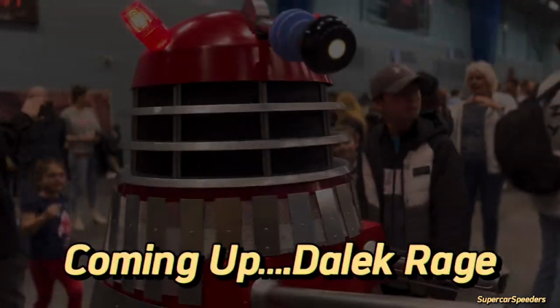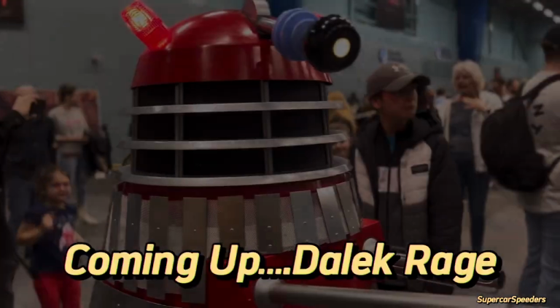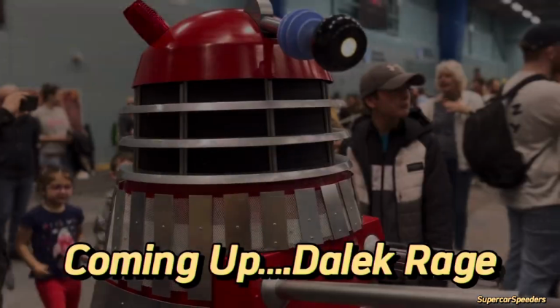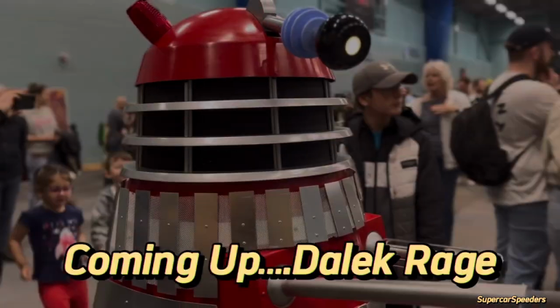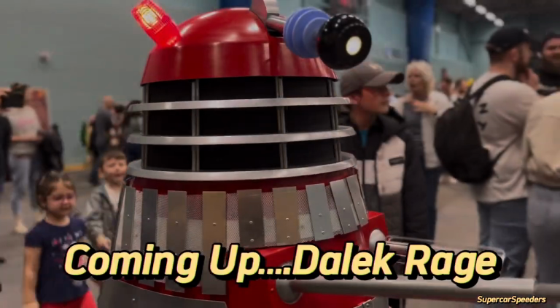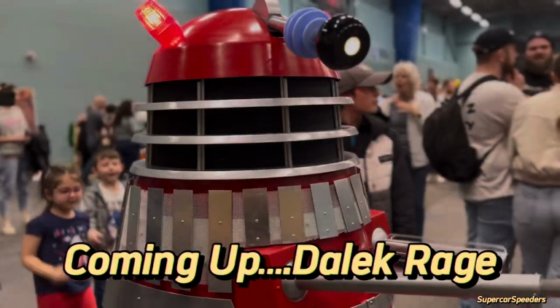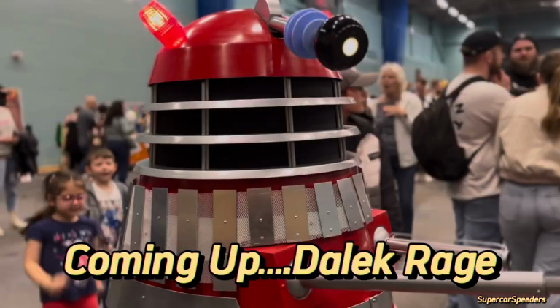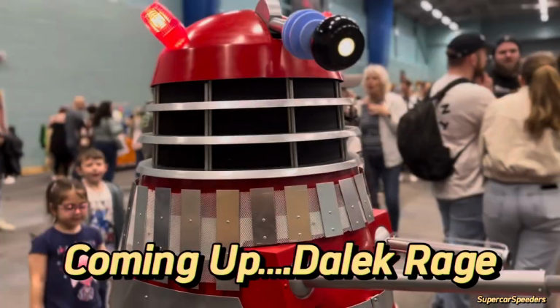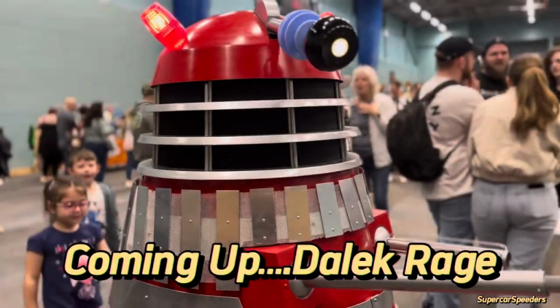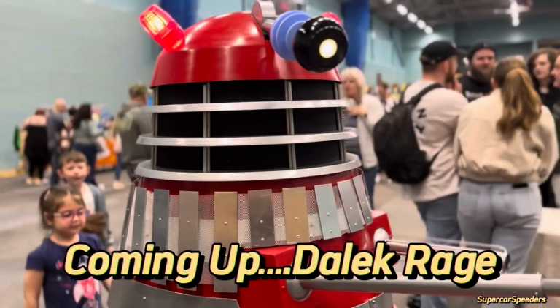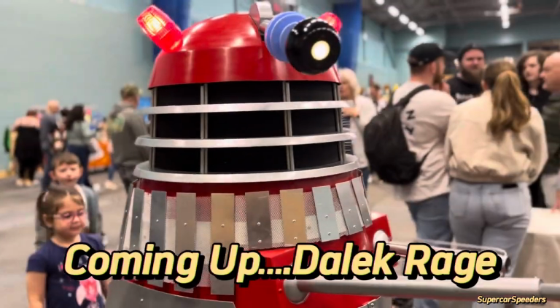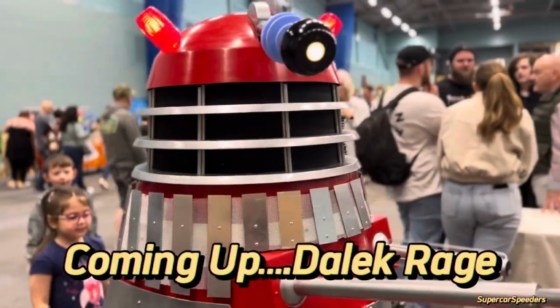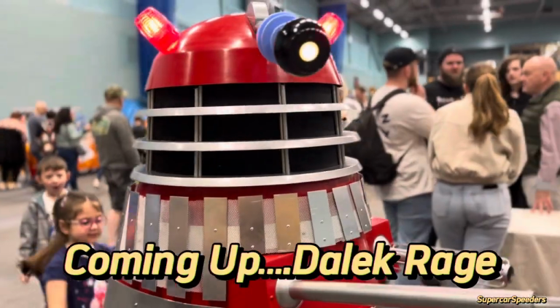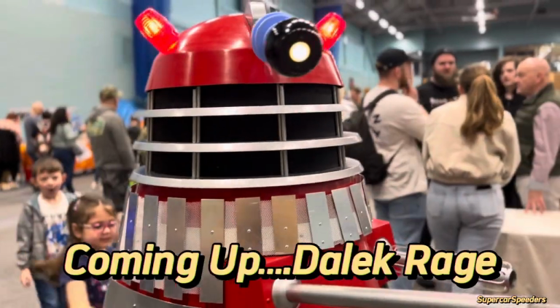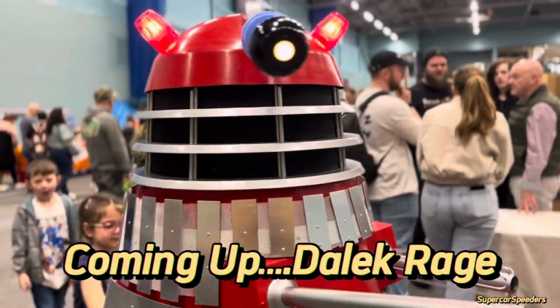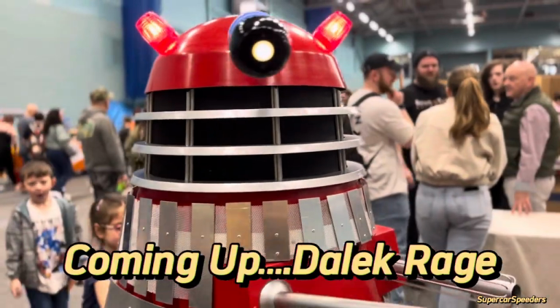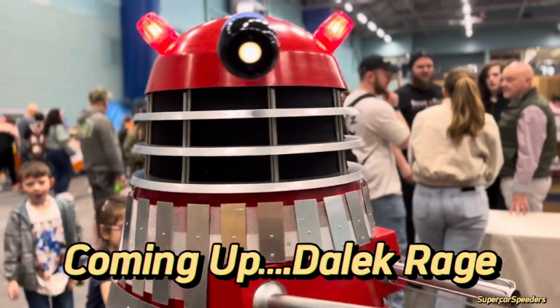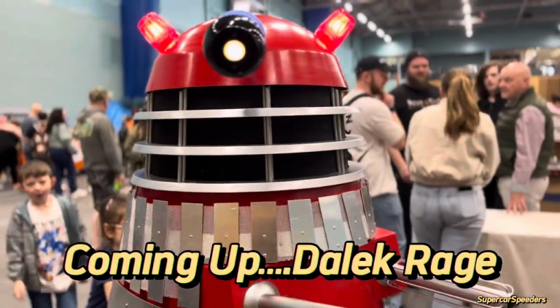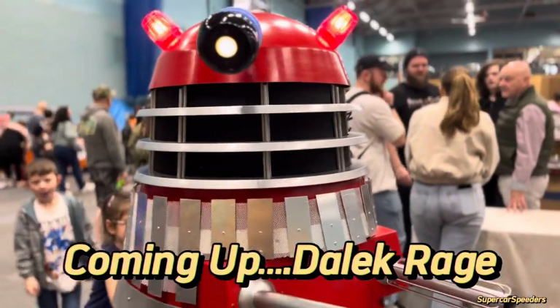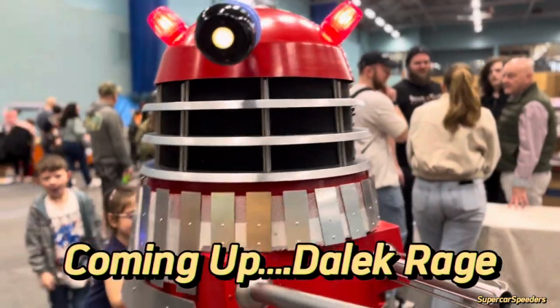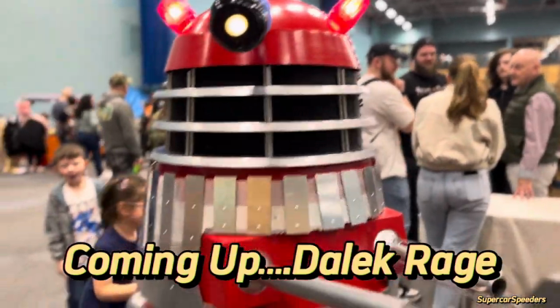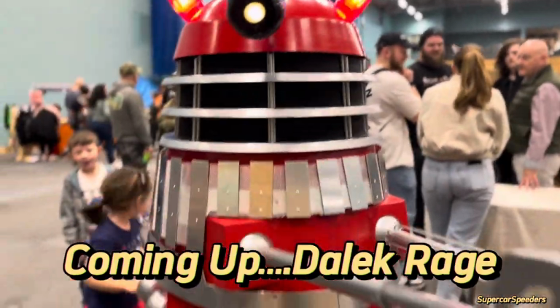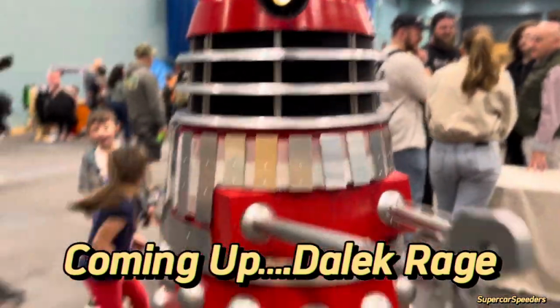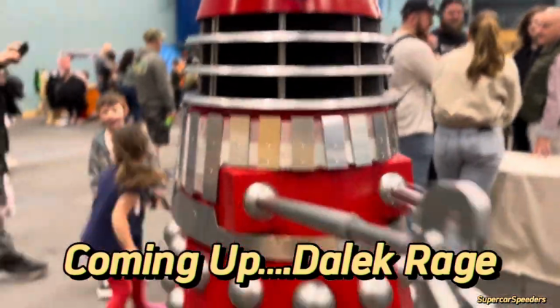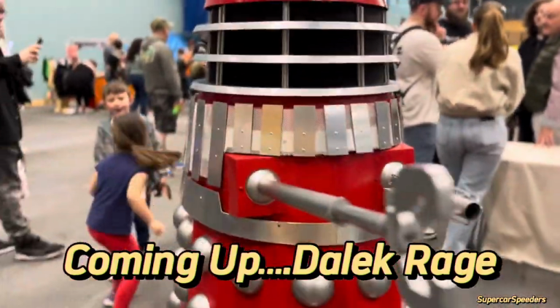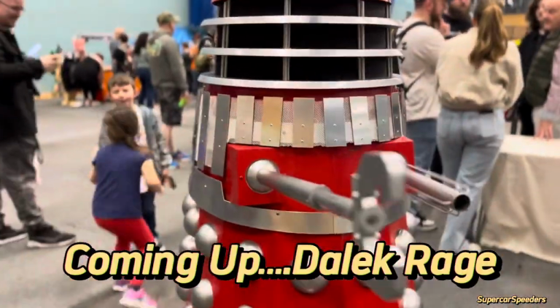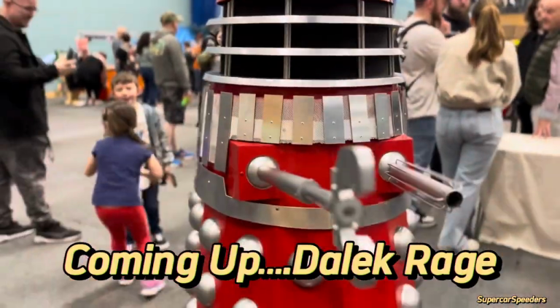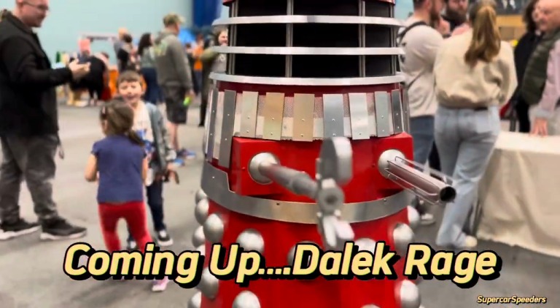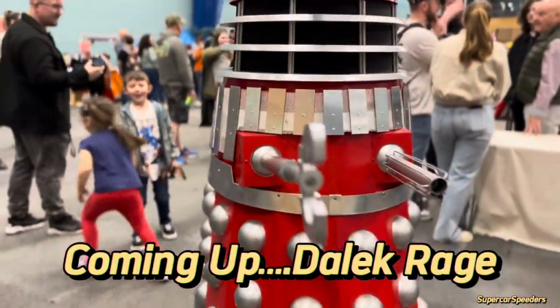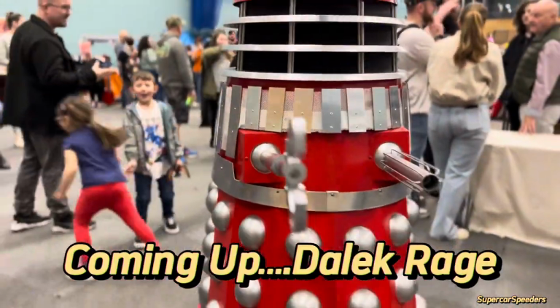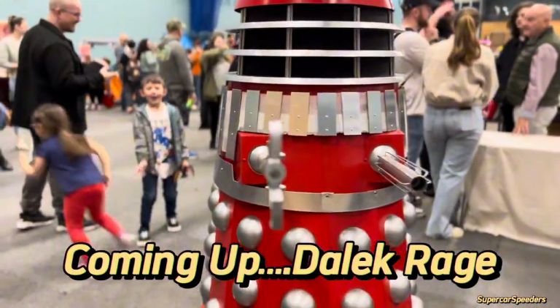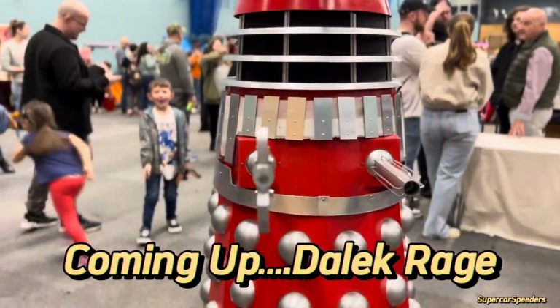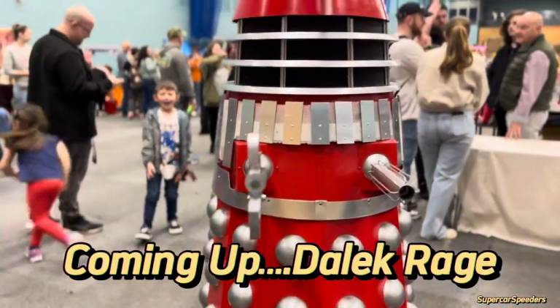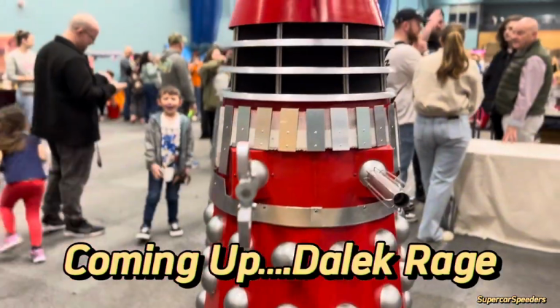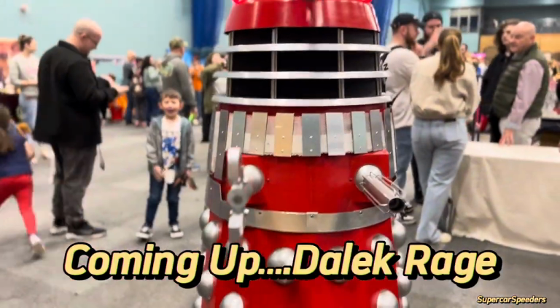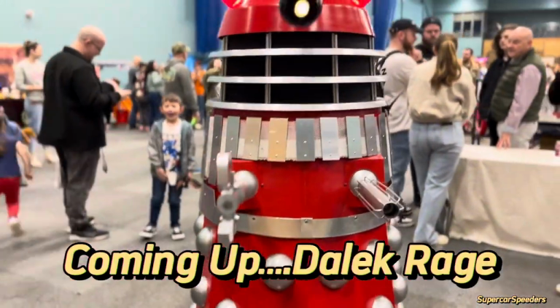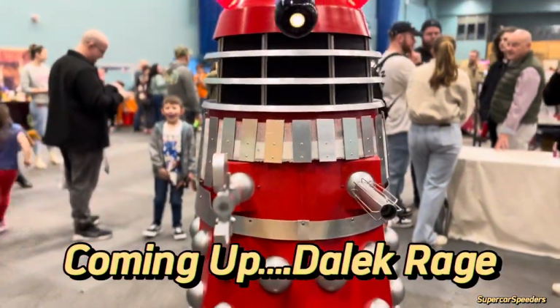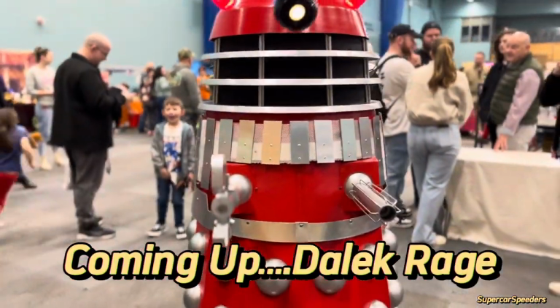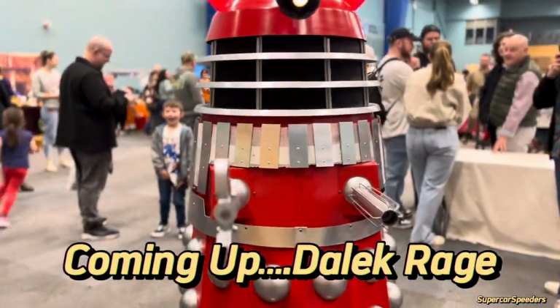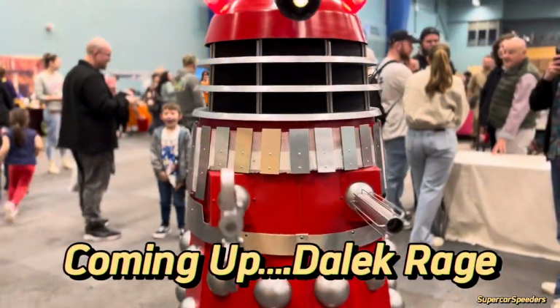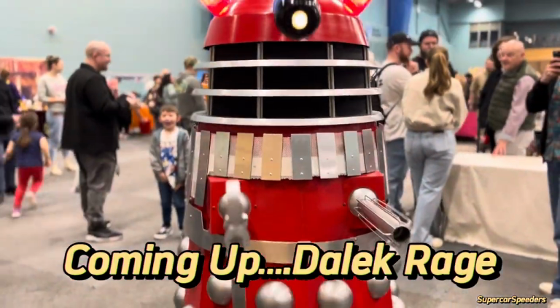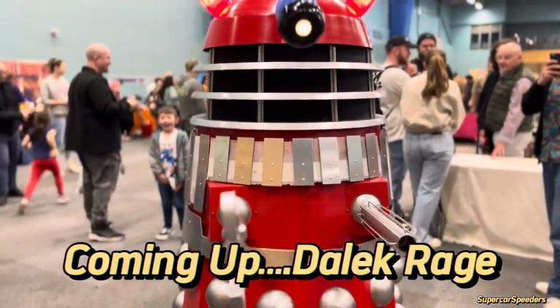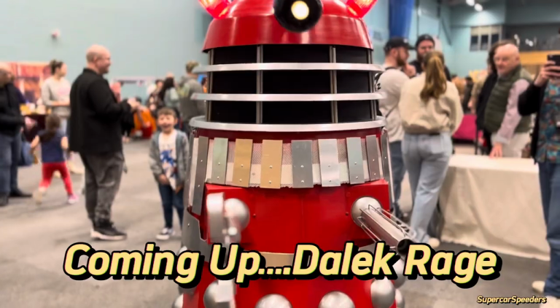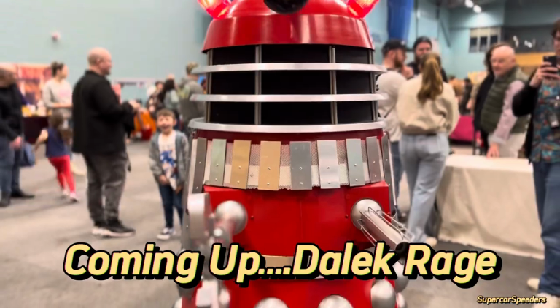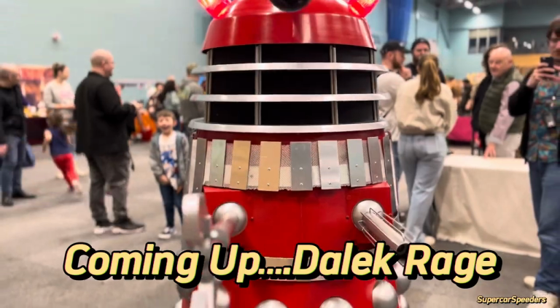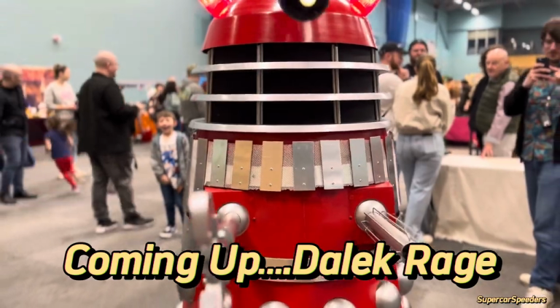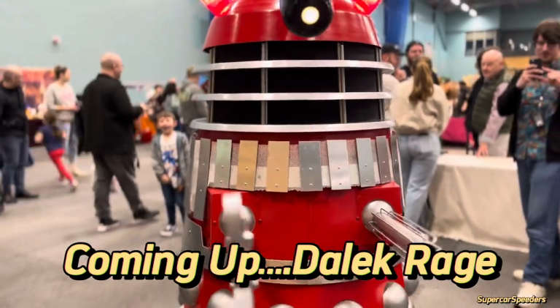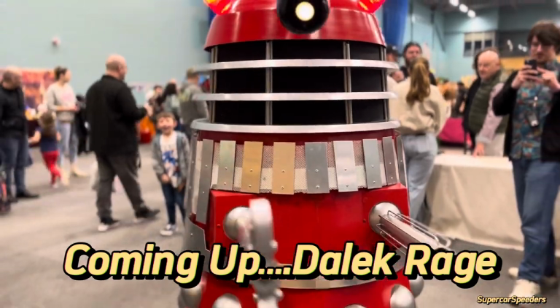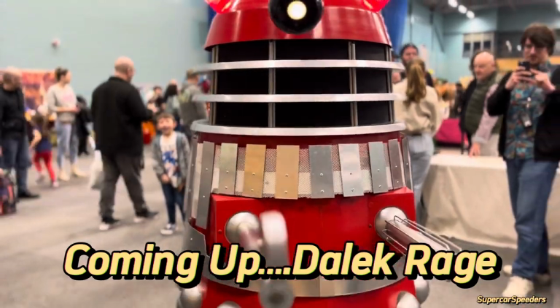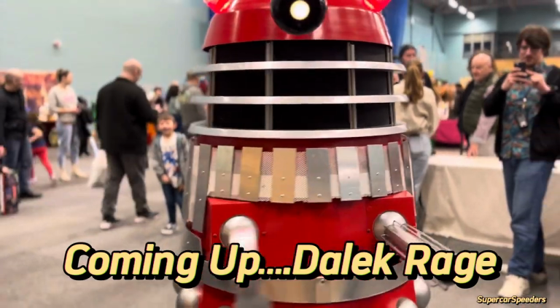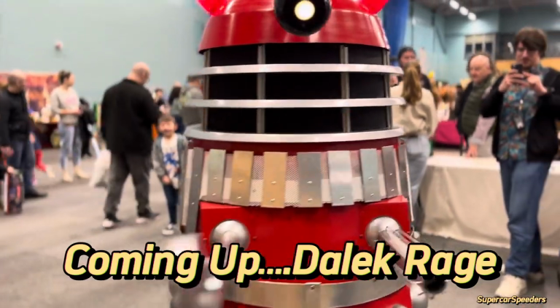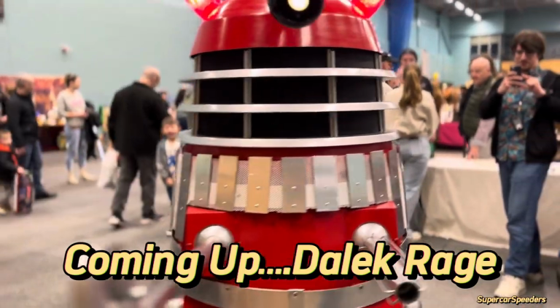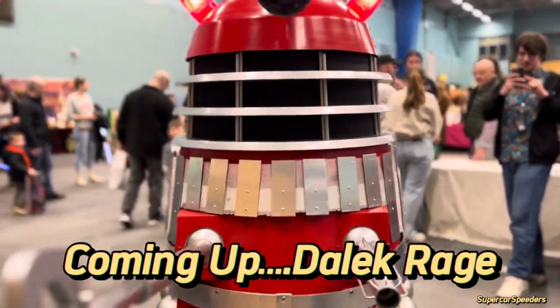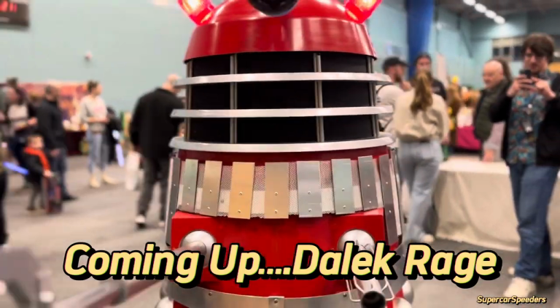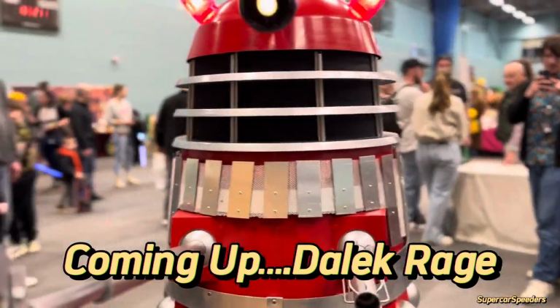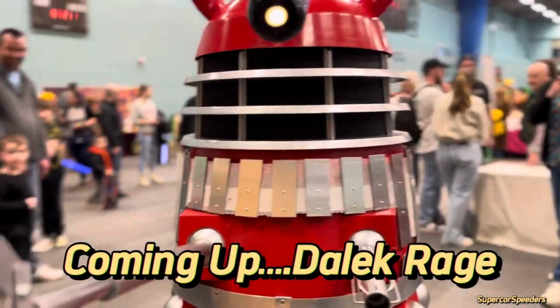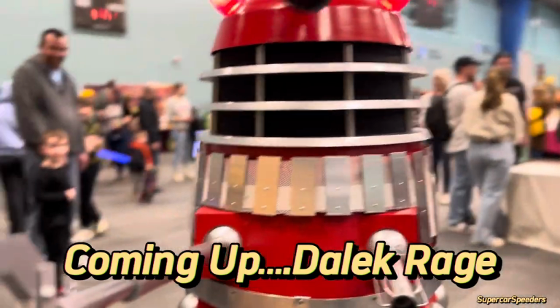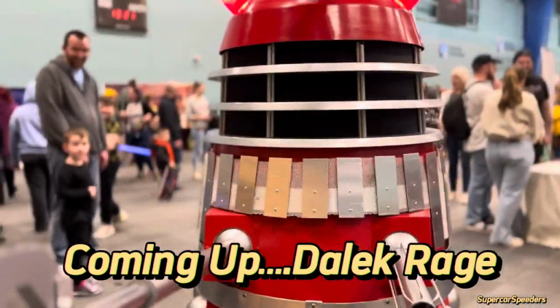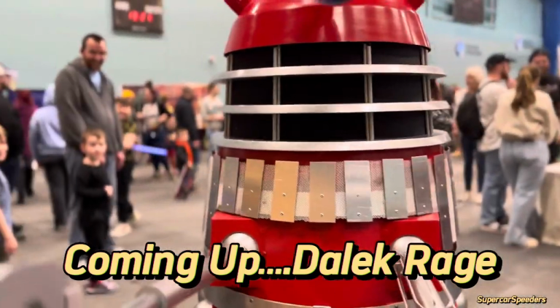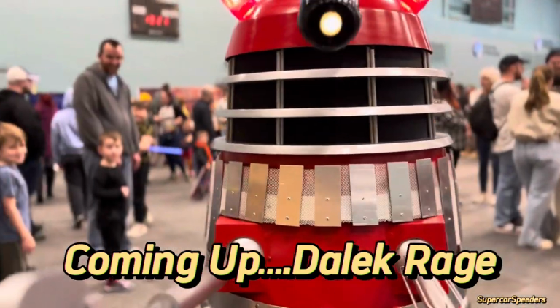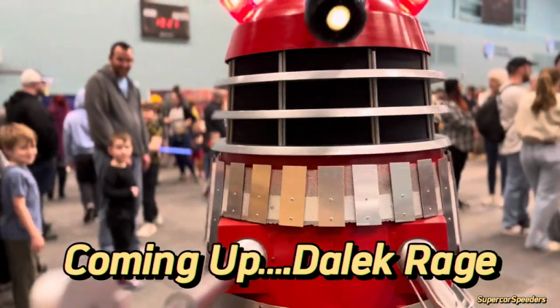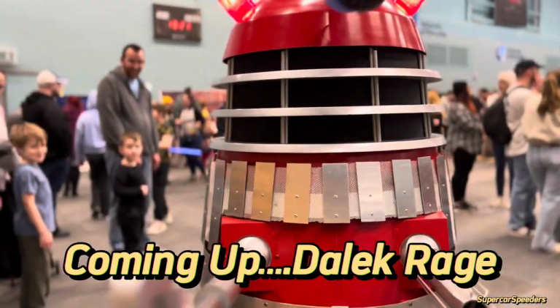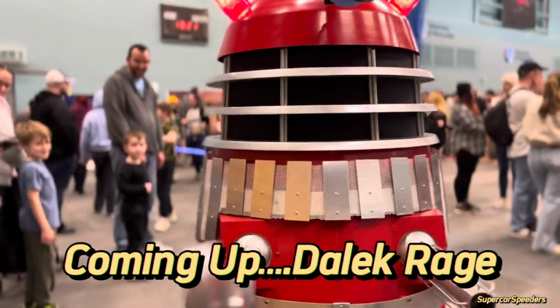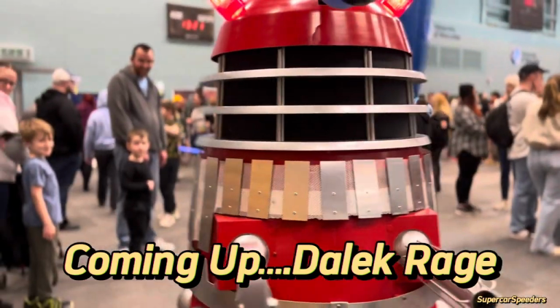This area is the Dalek Patrol. Humans will open without question or be destroyed.